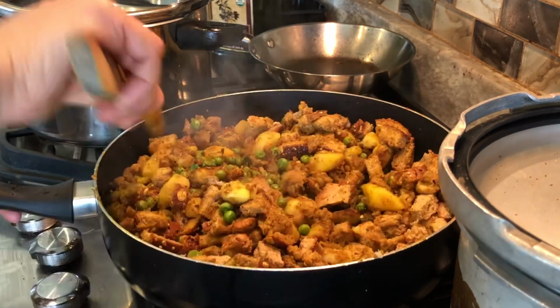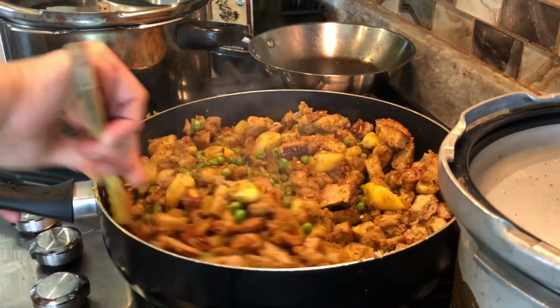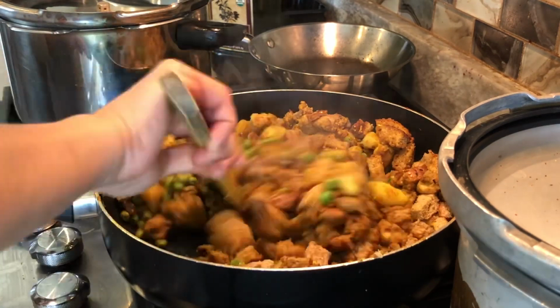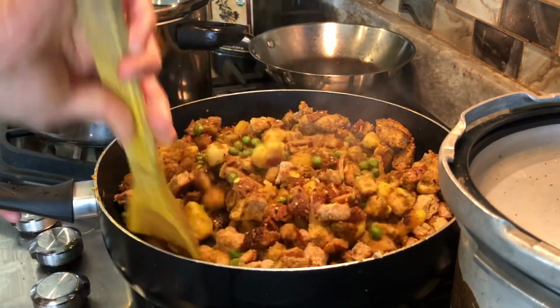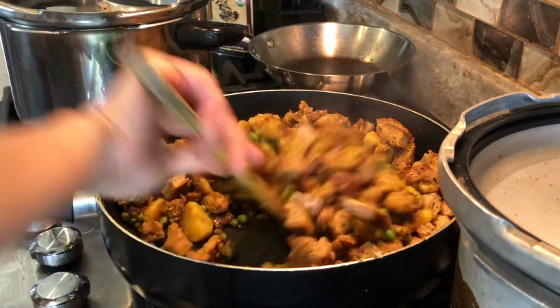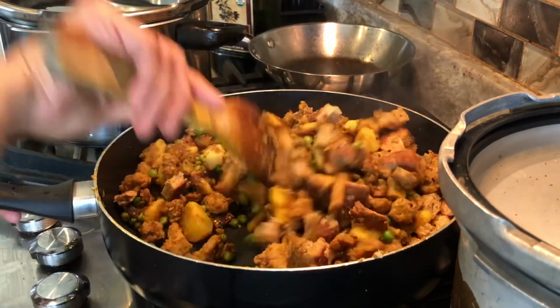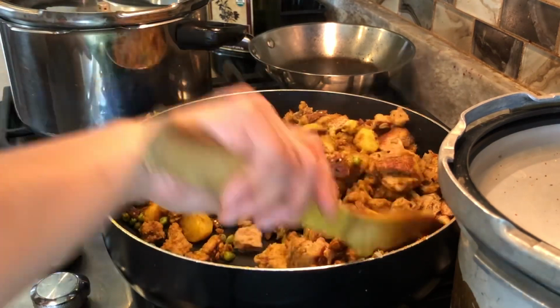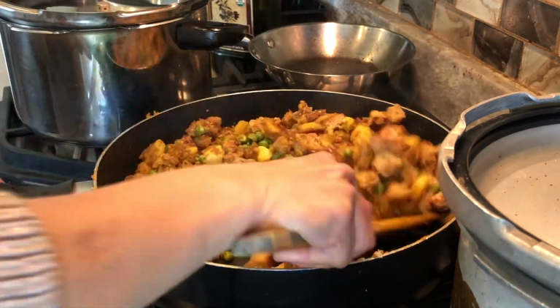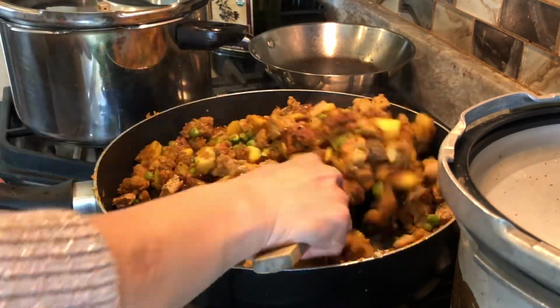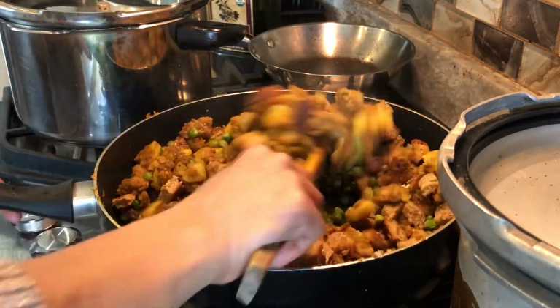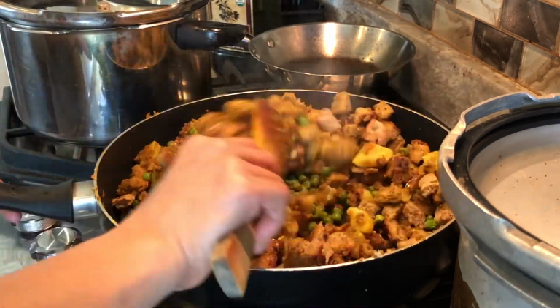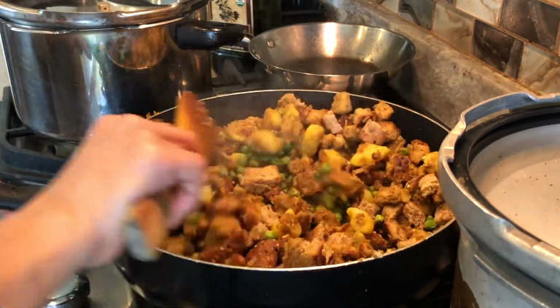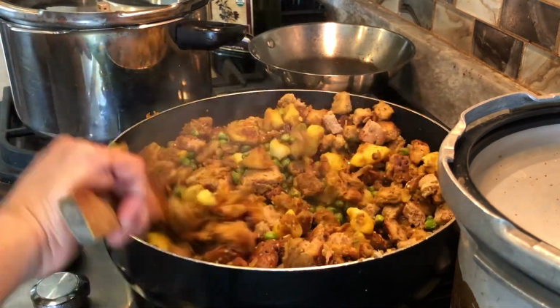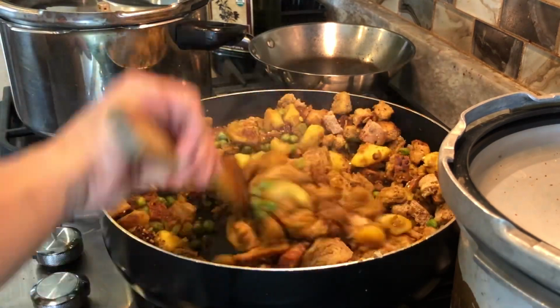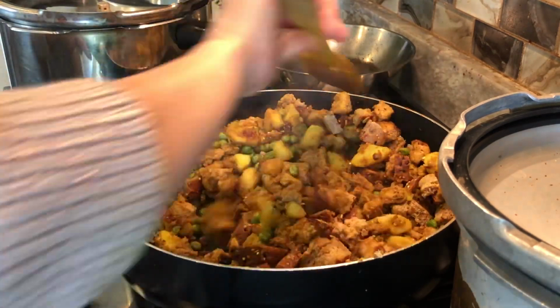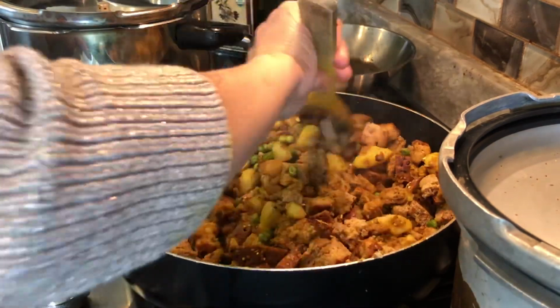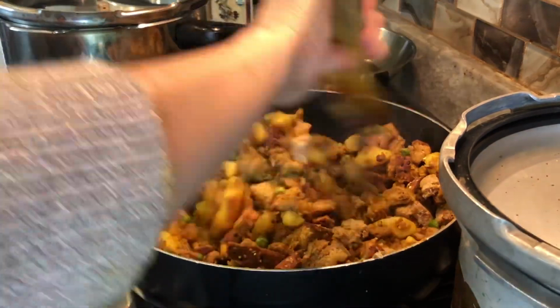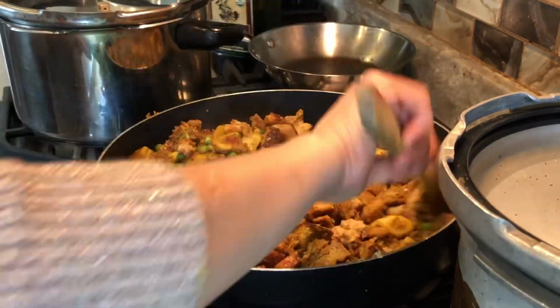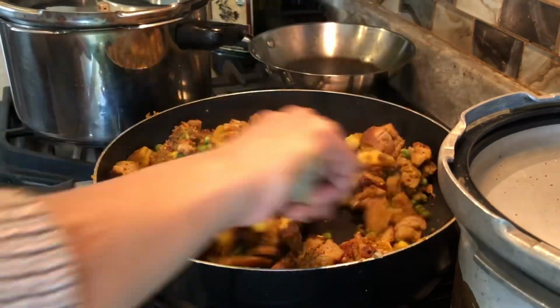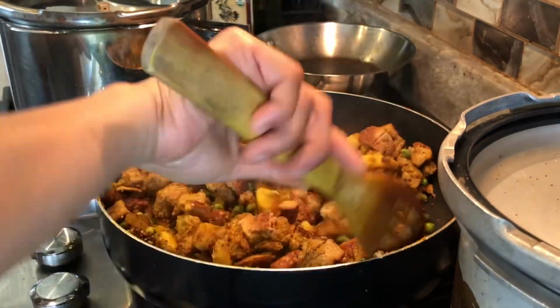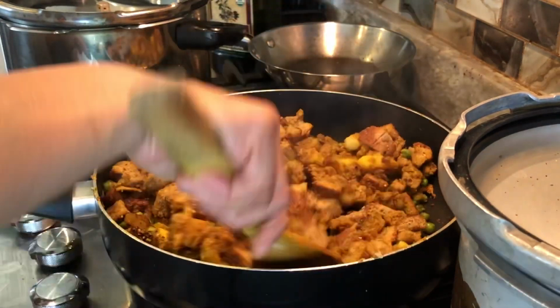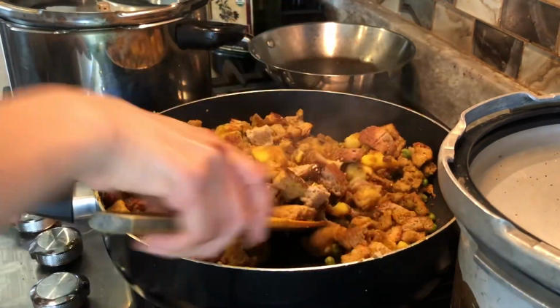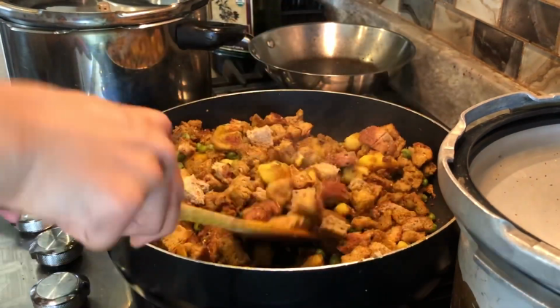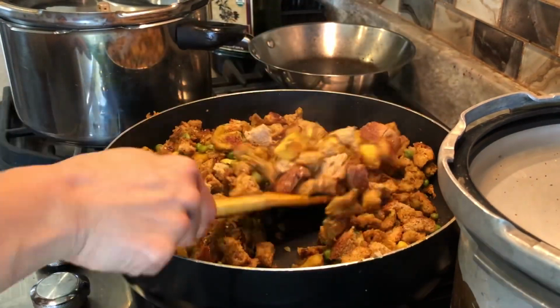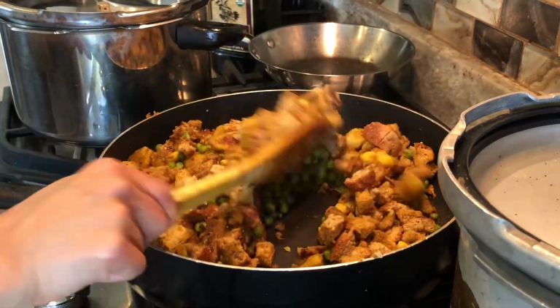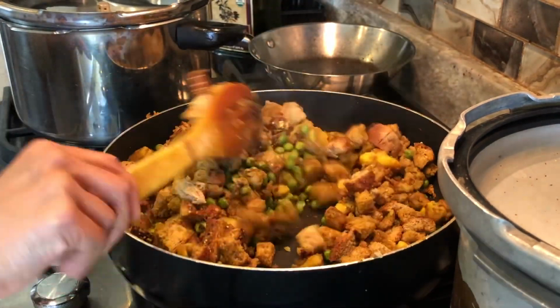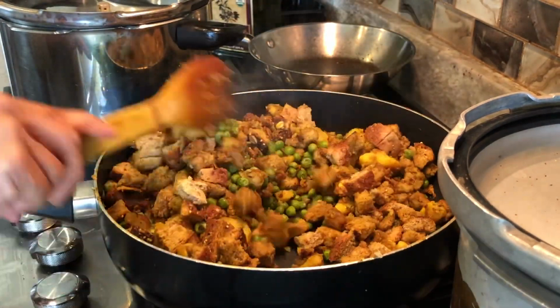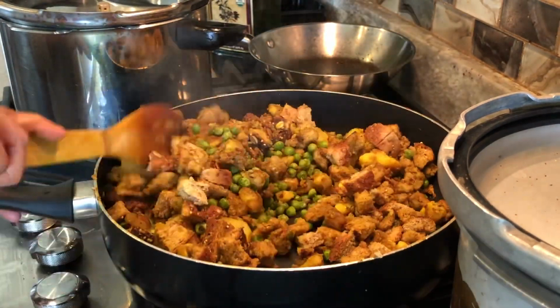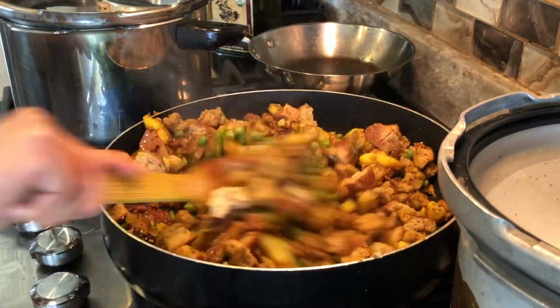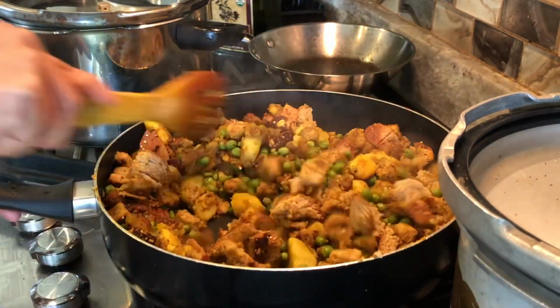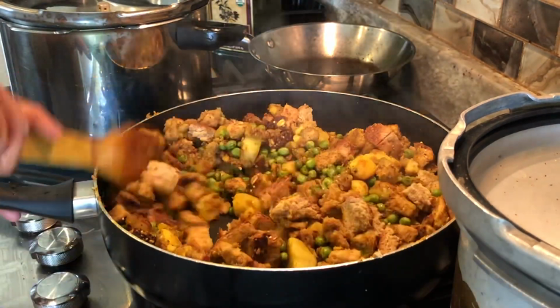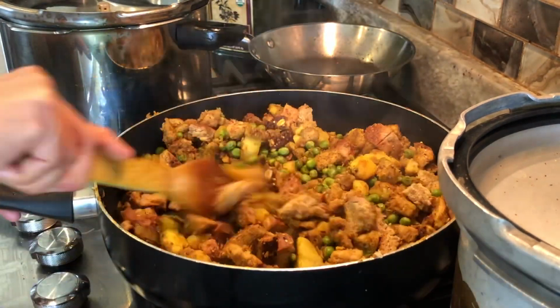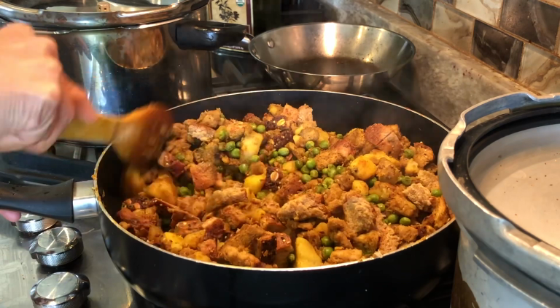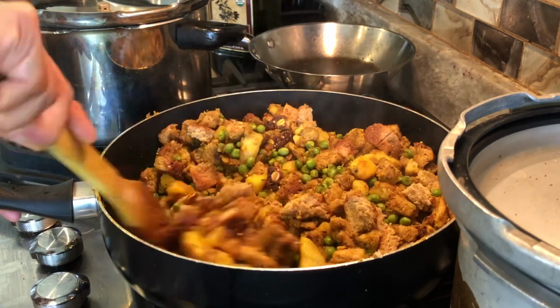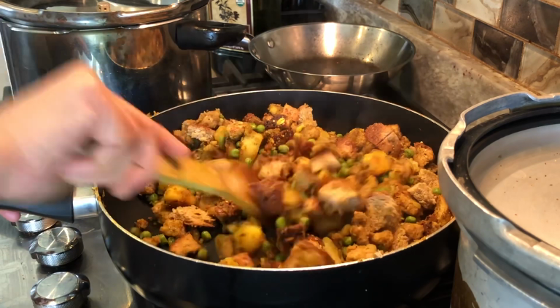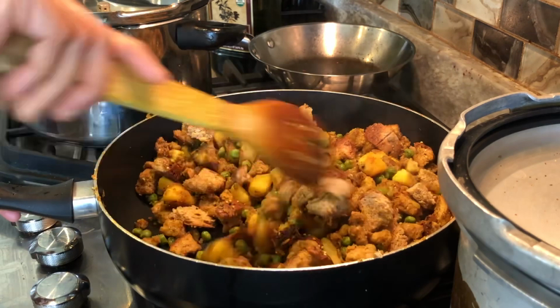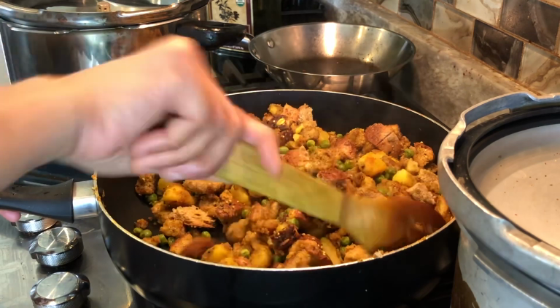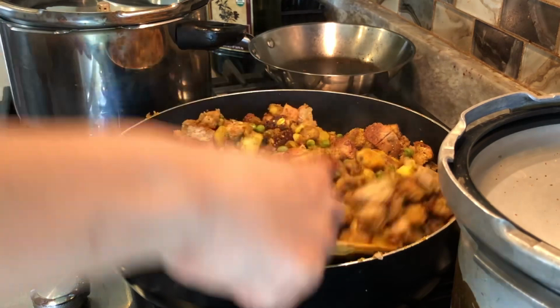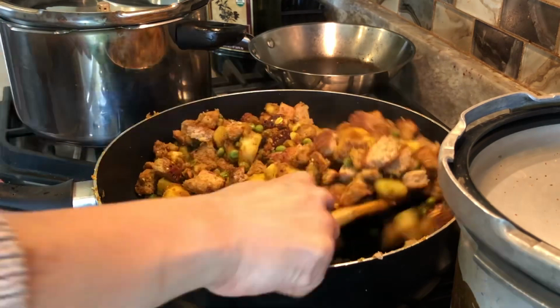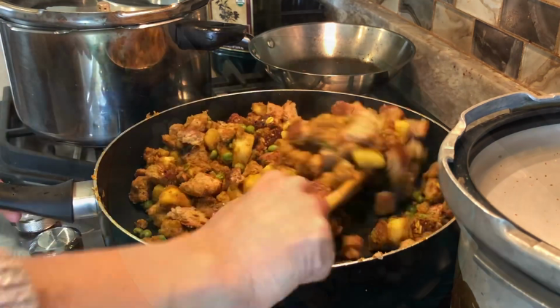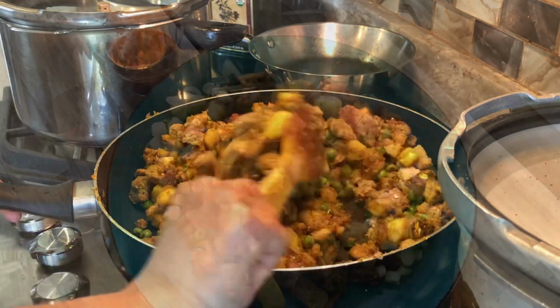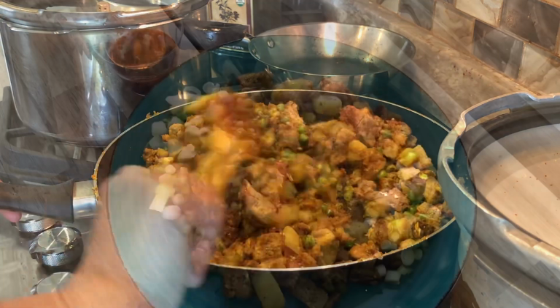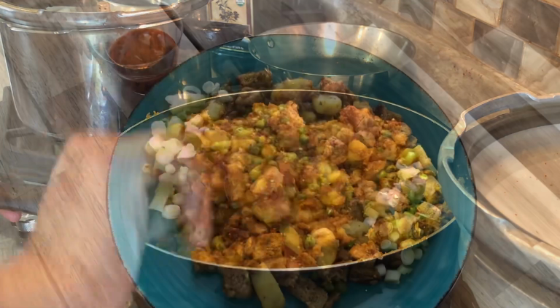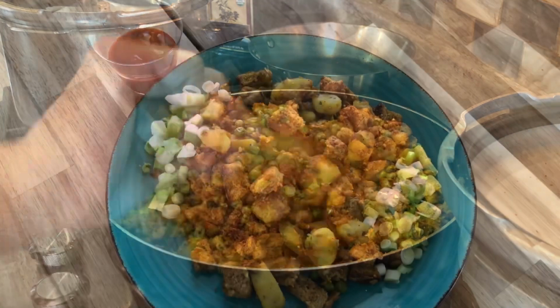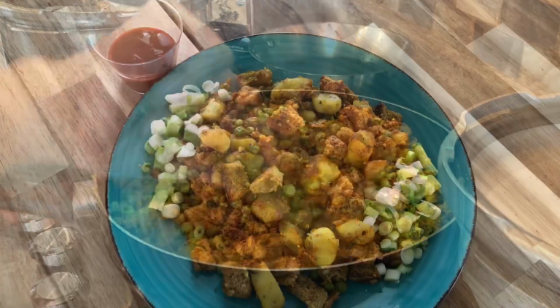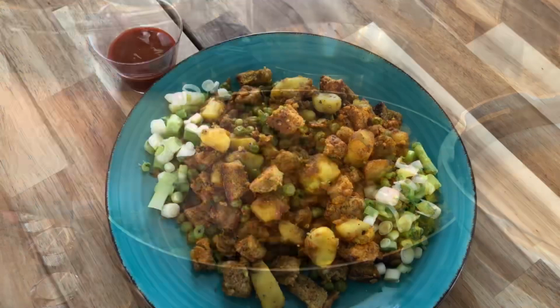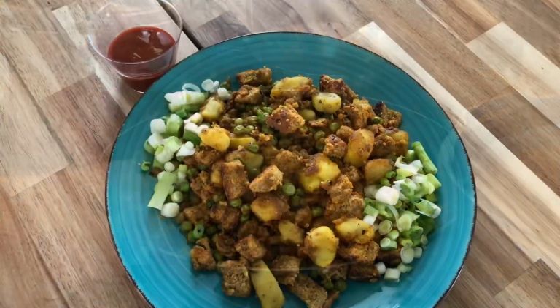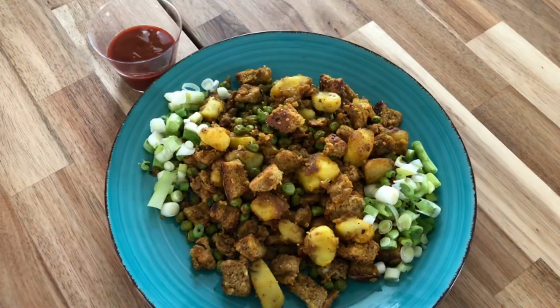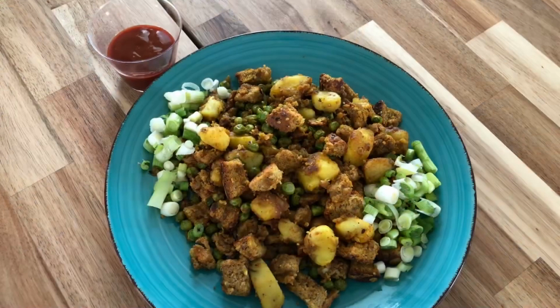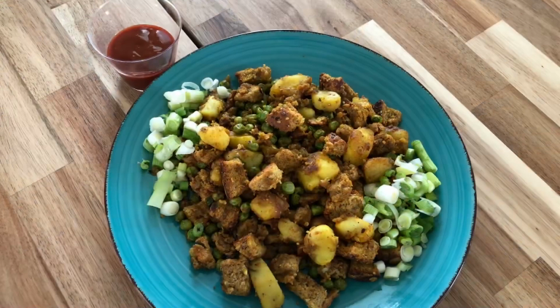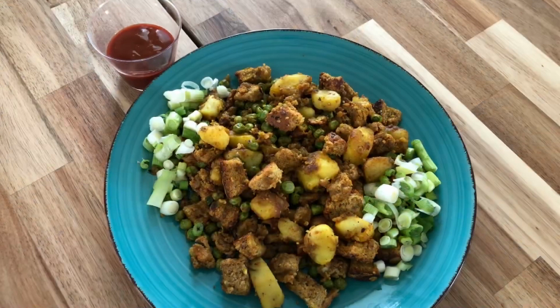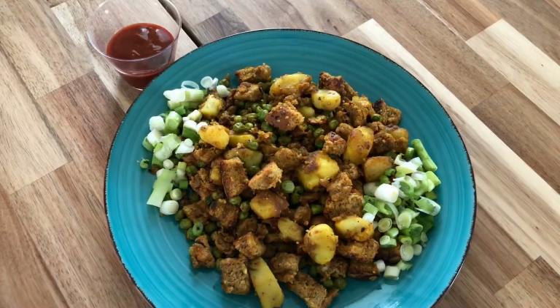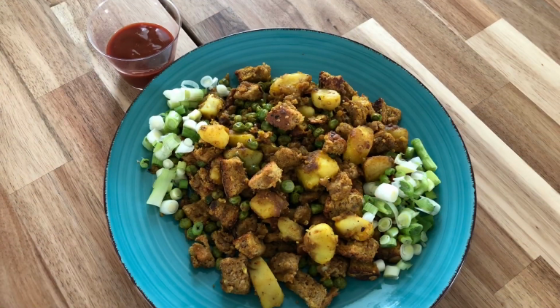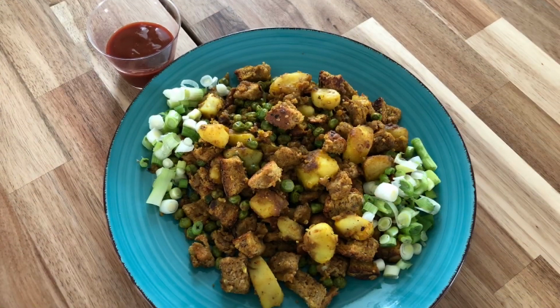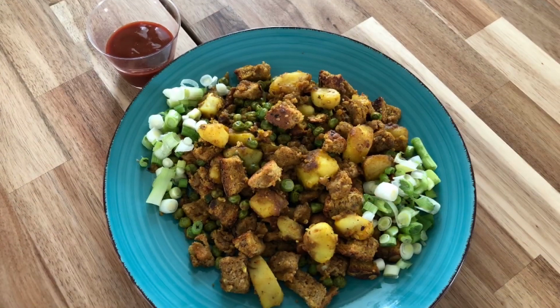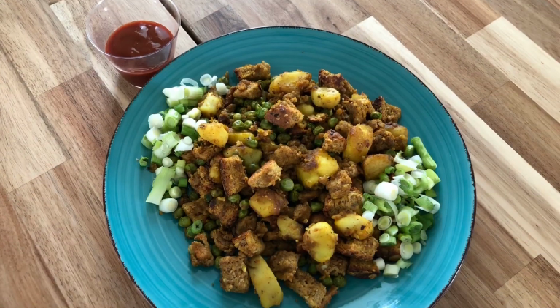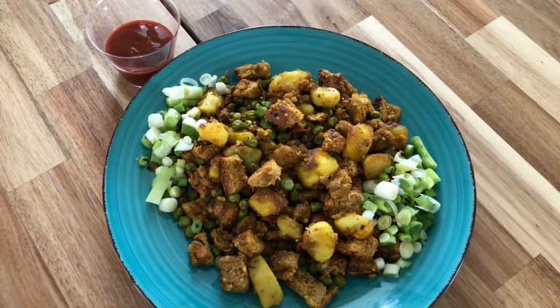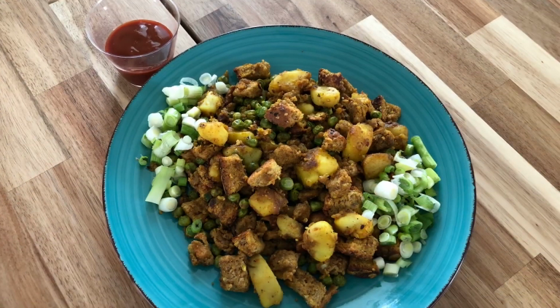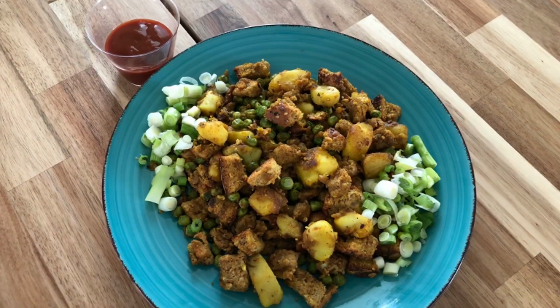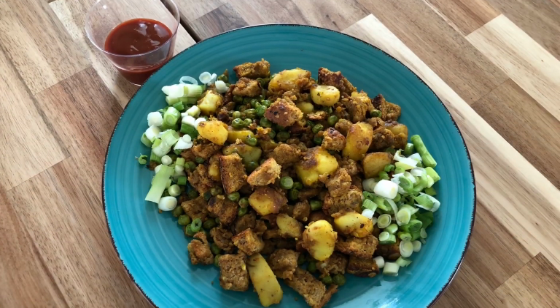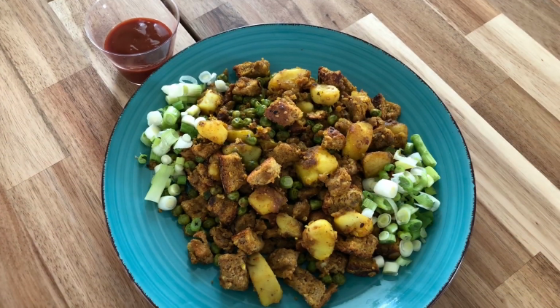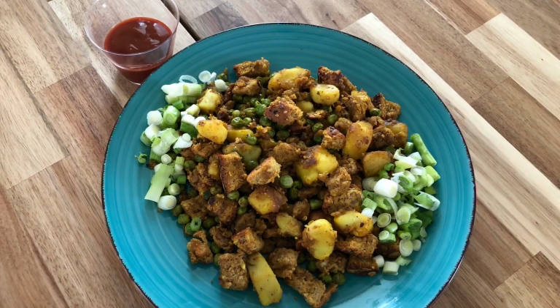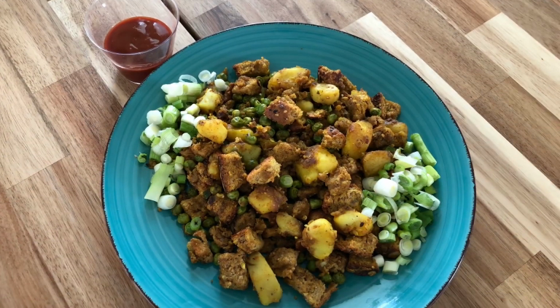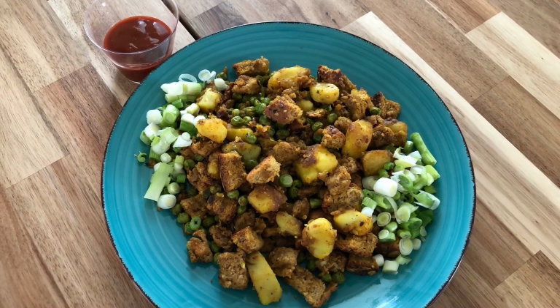Enjoy this super appetizing bread recipe! Please share this video and support my channel by subscribing to it. Thank you!